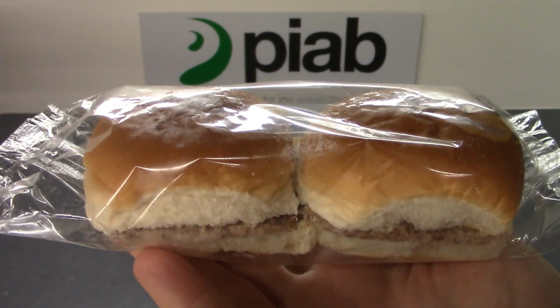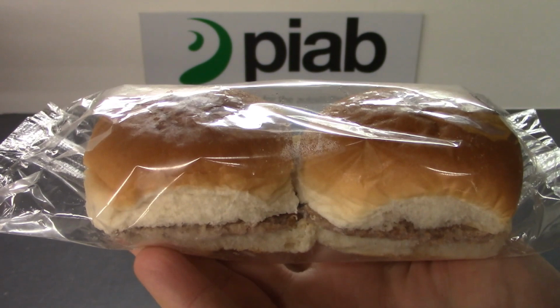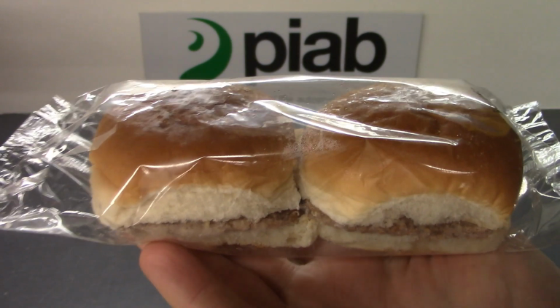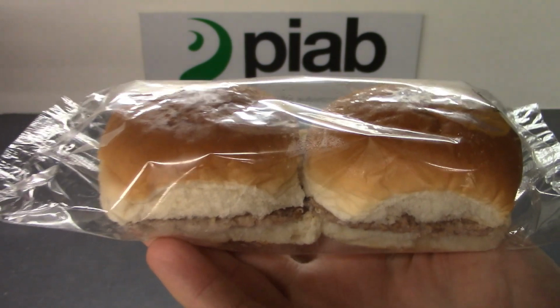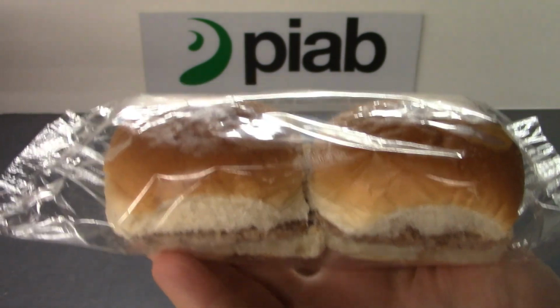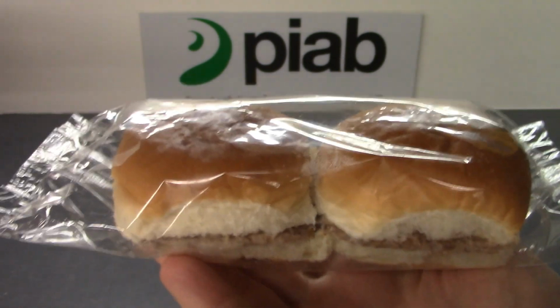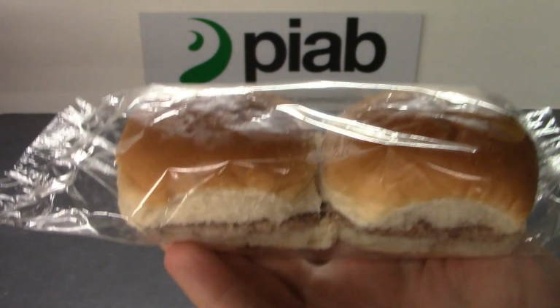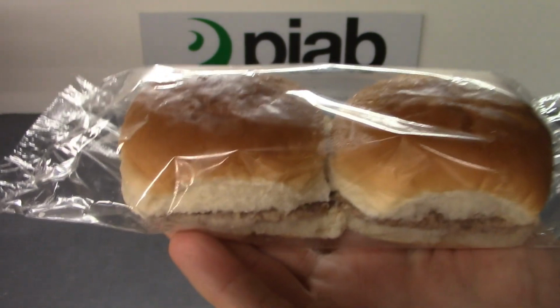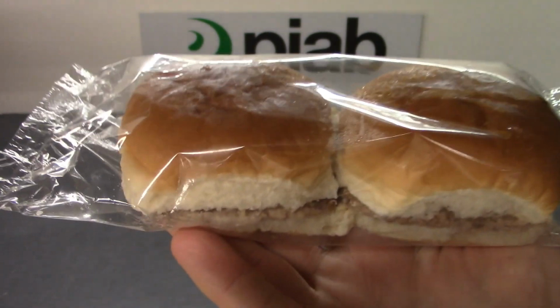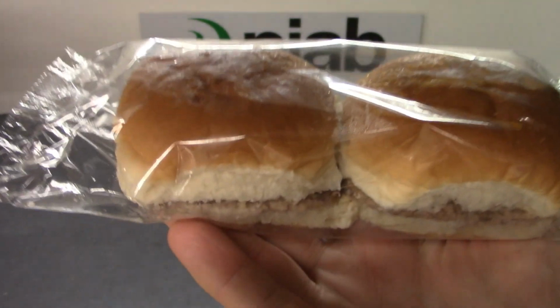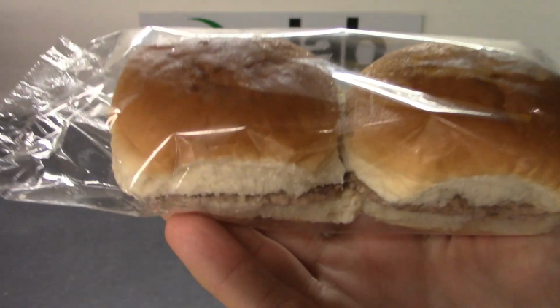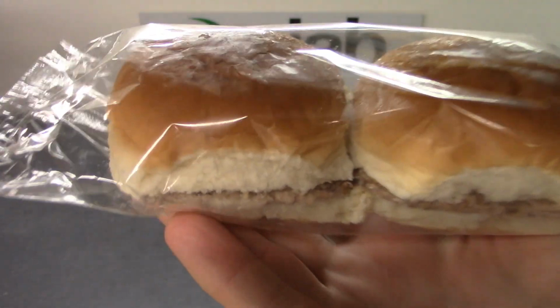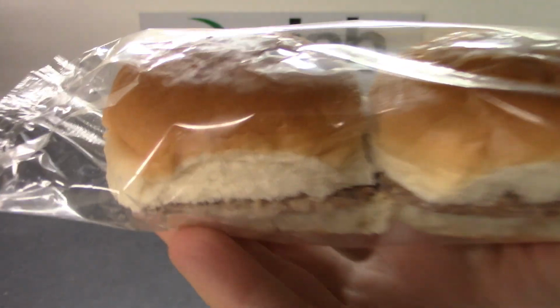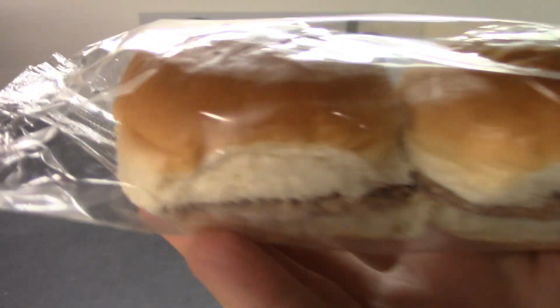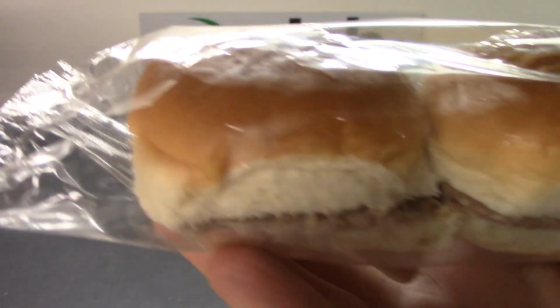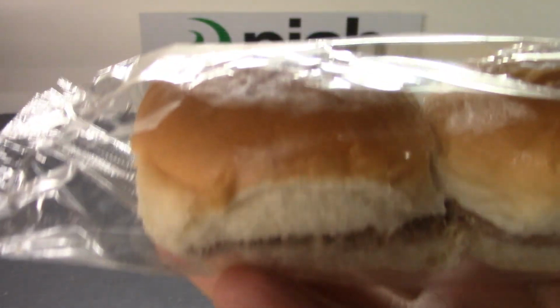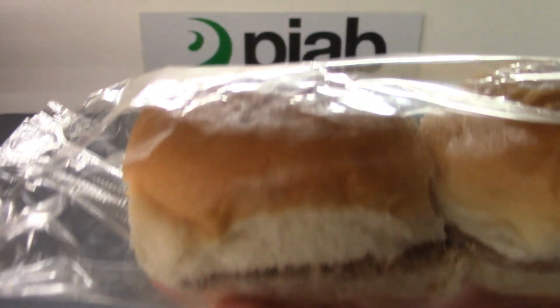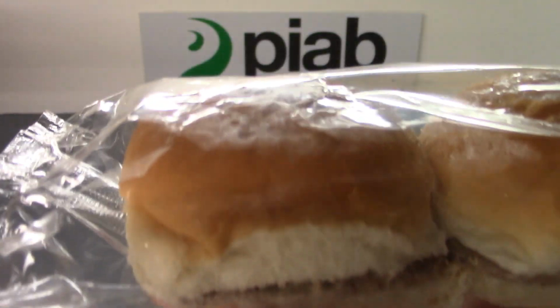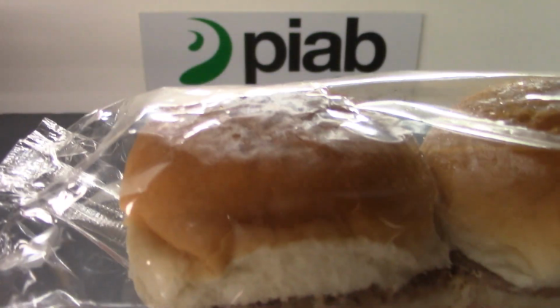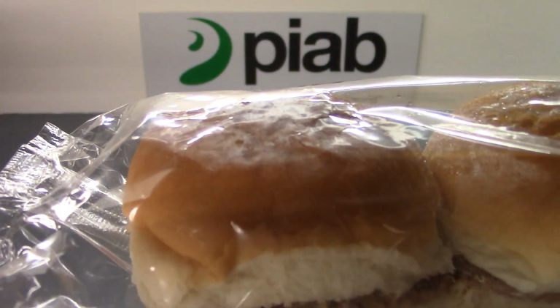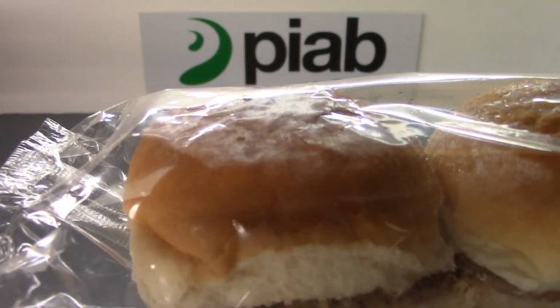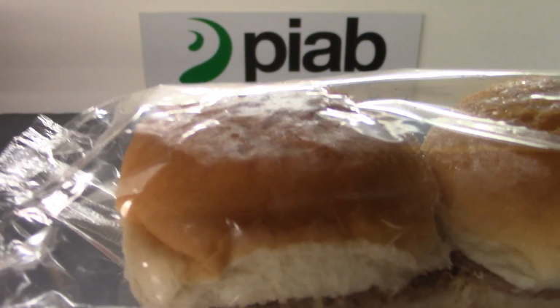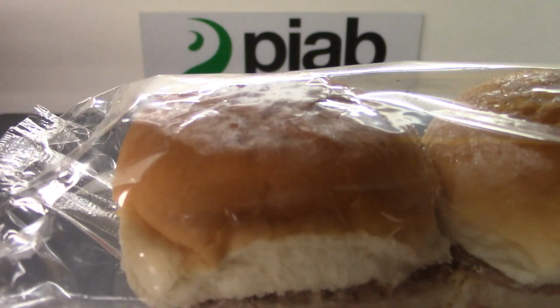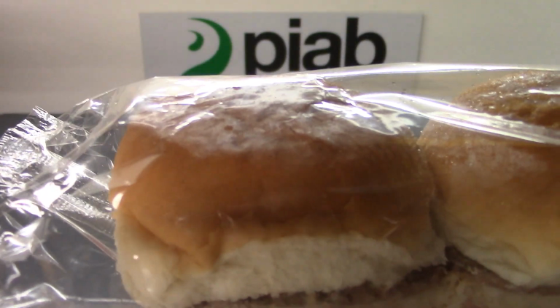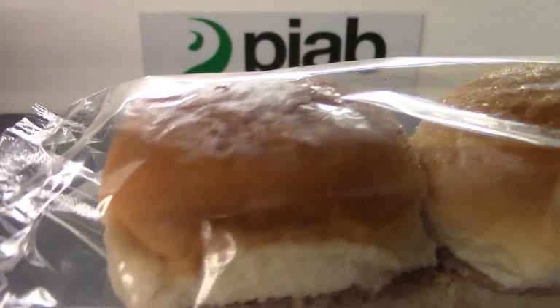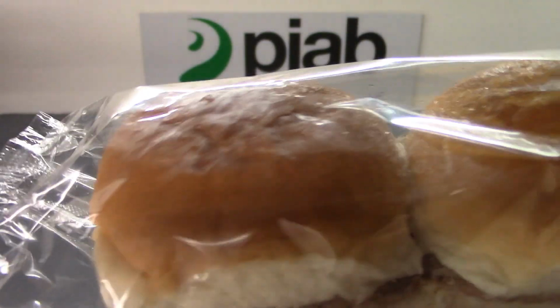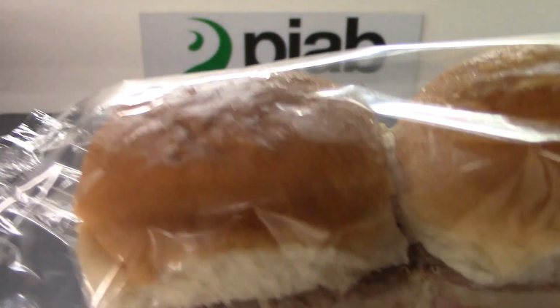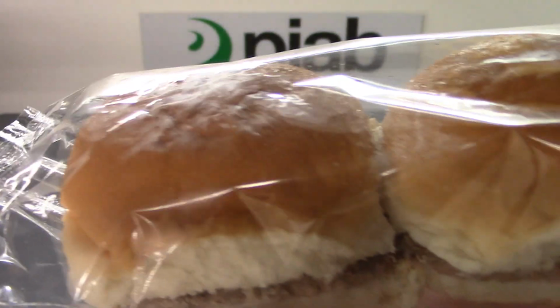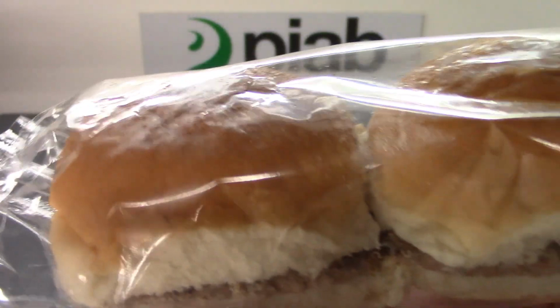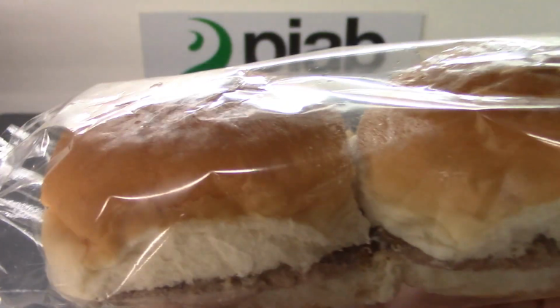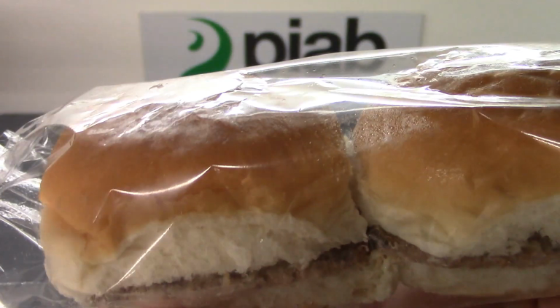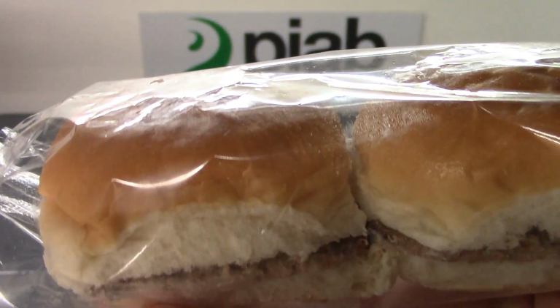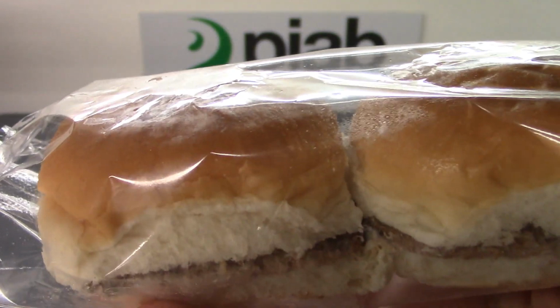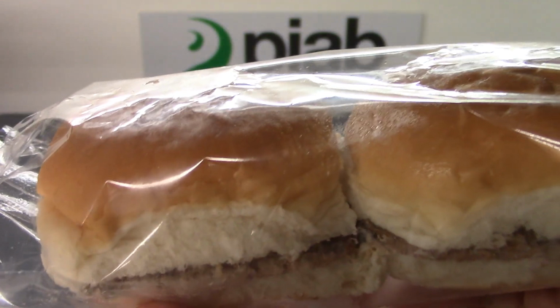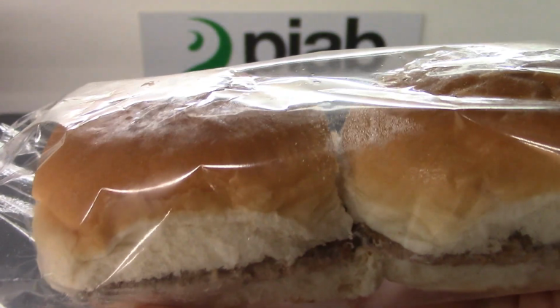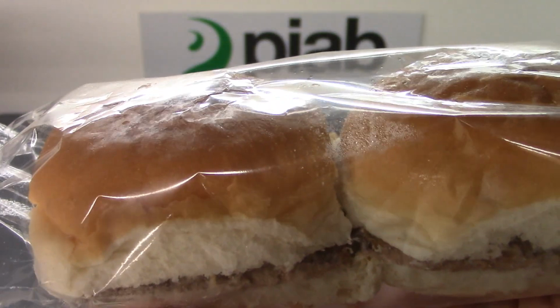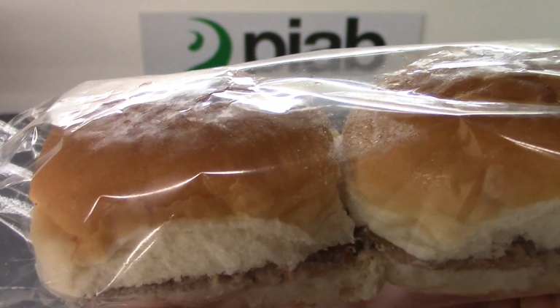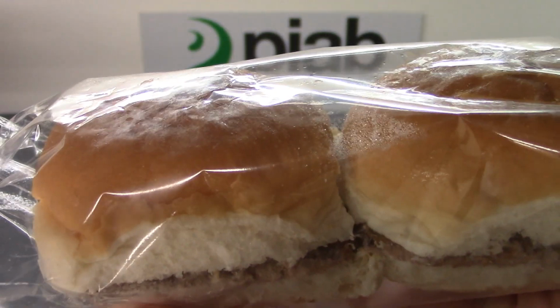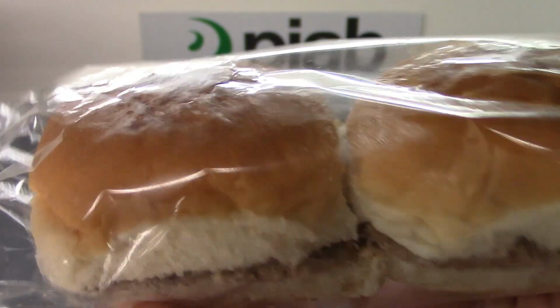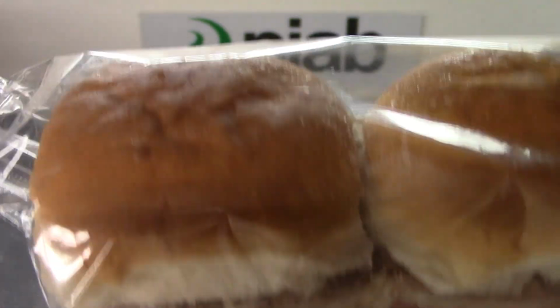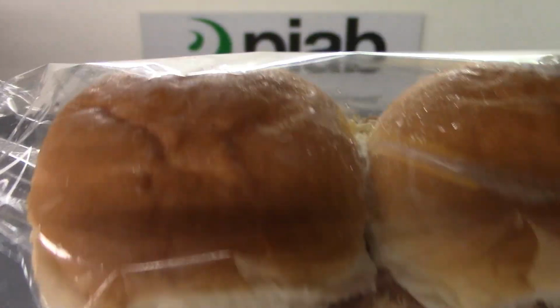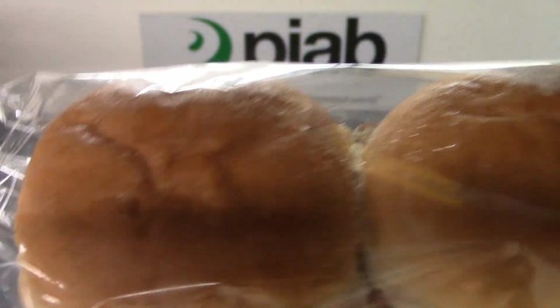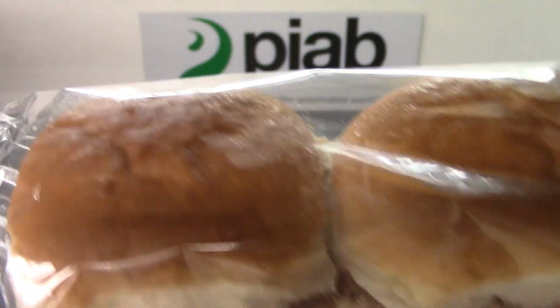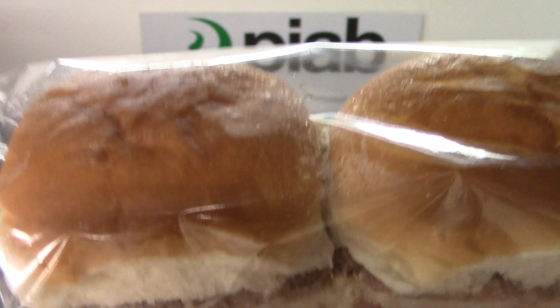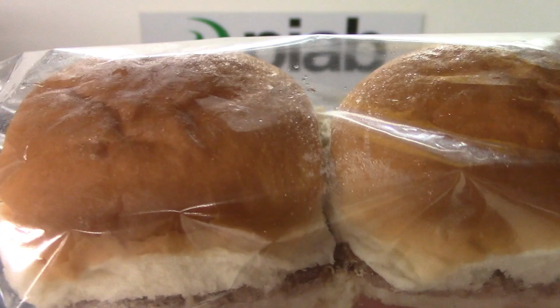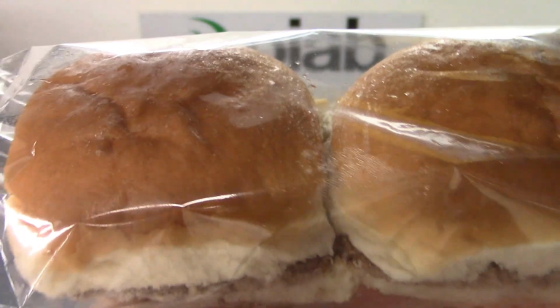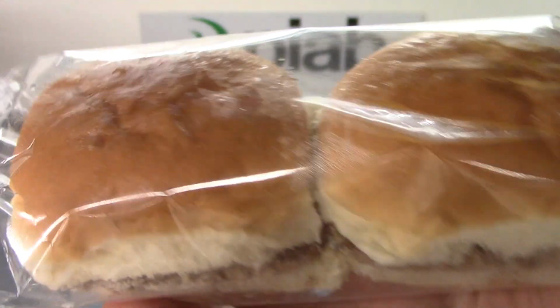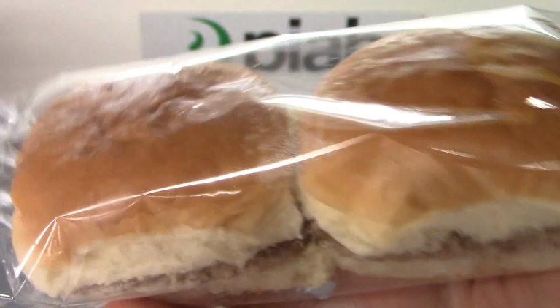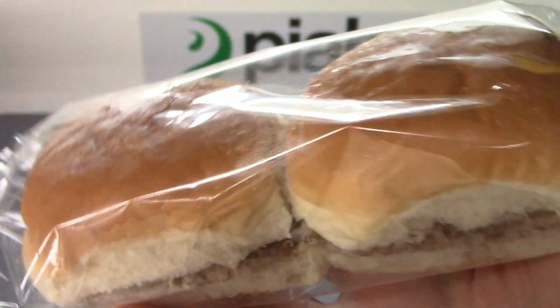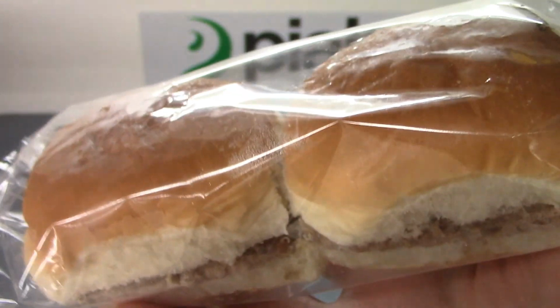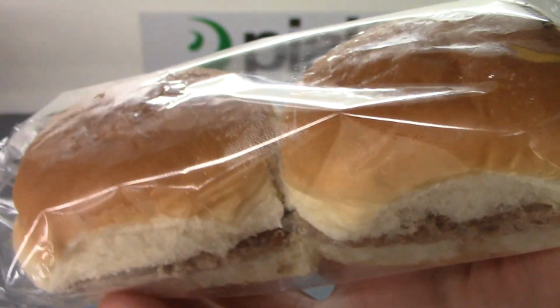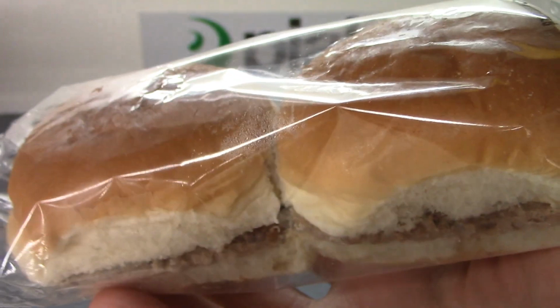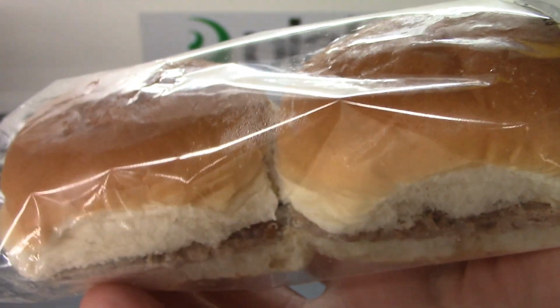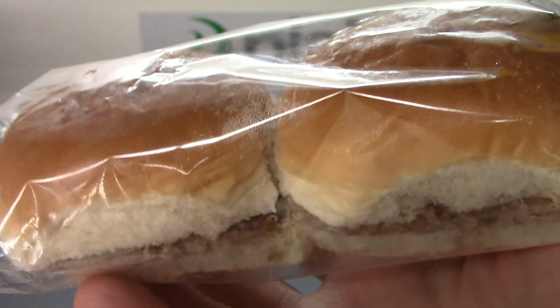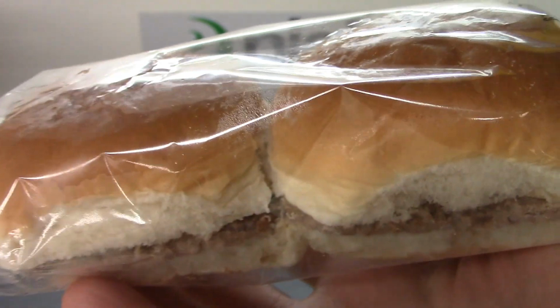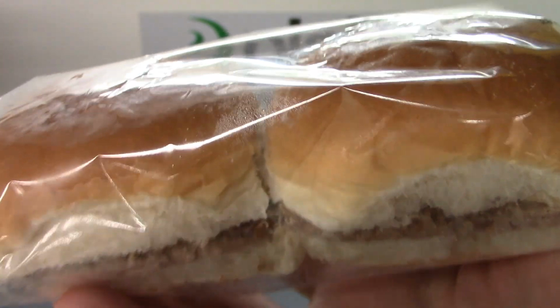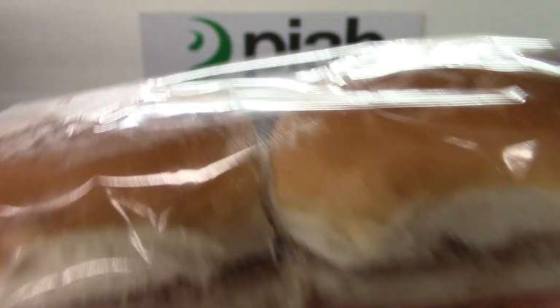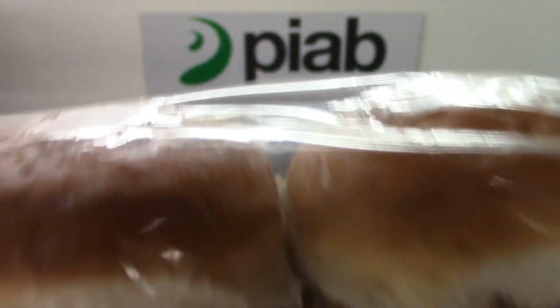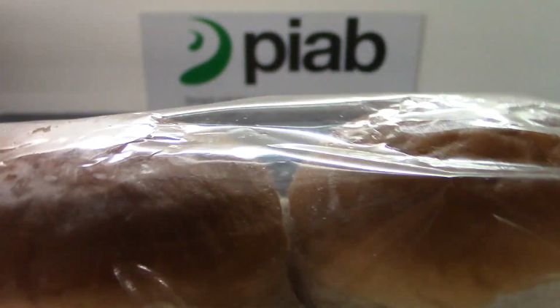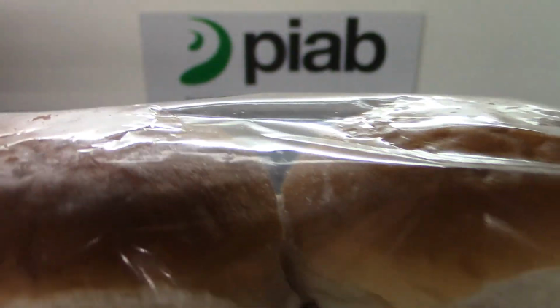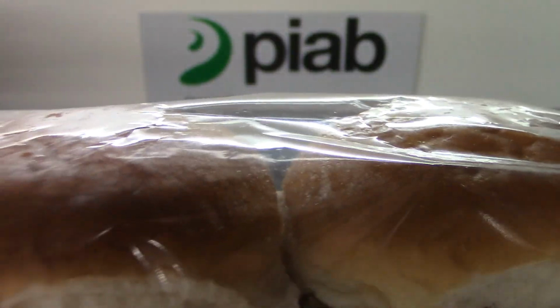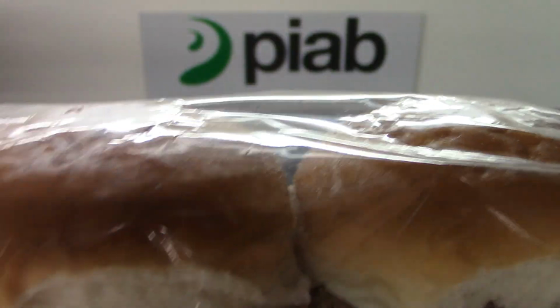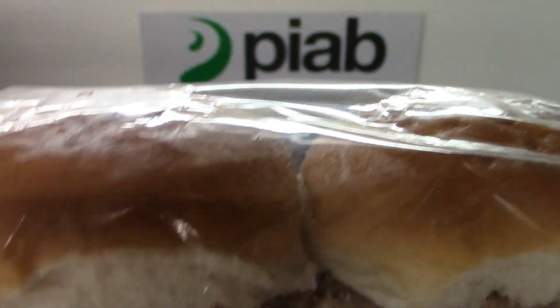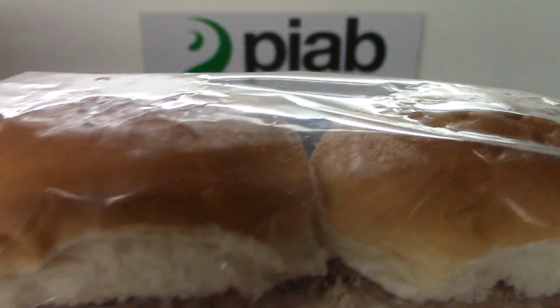There's a little bit of wrinkling on the plastic that we might be able to adjust with different feed pressure or whatnot.